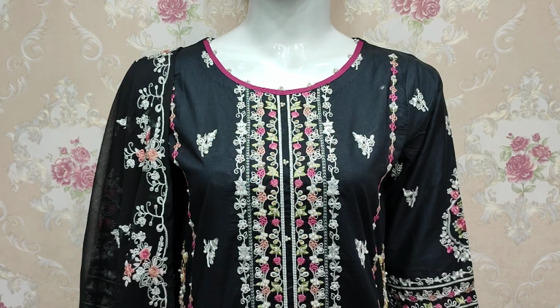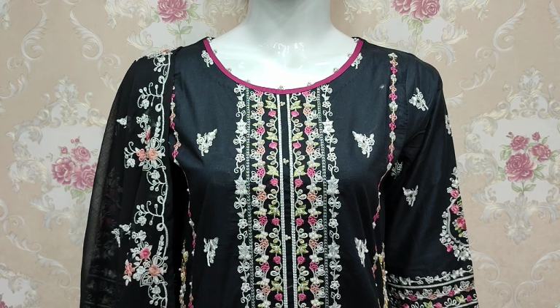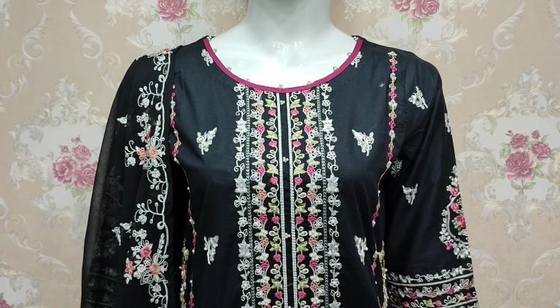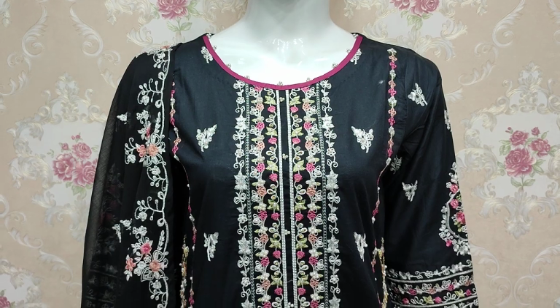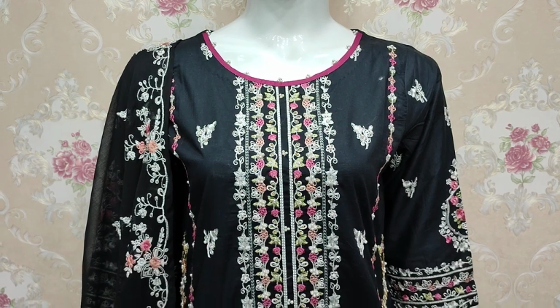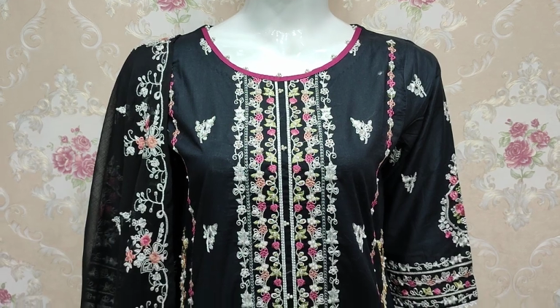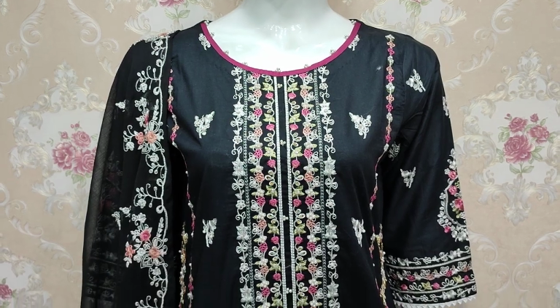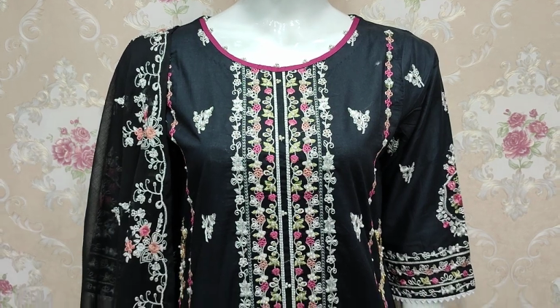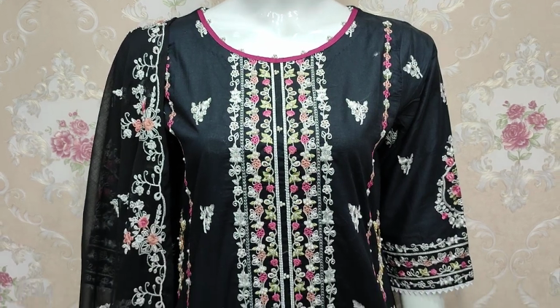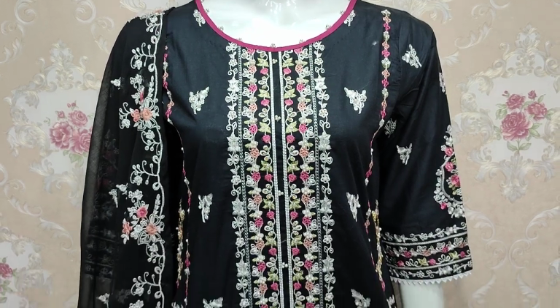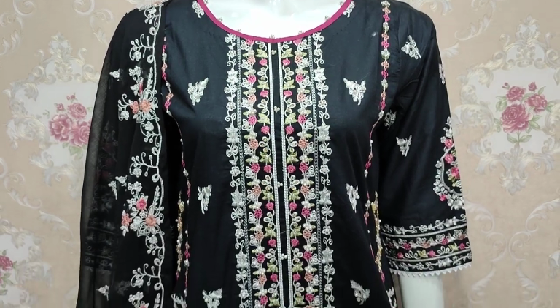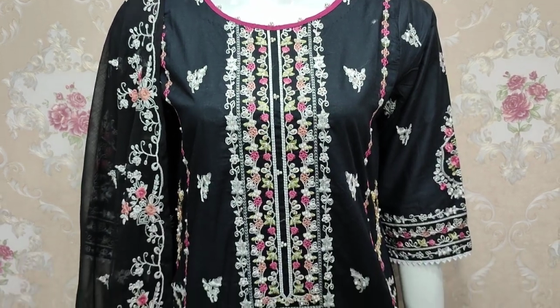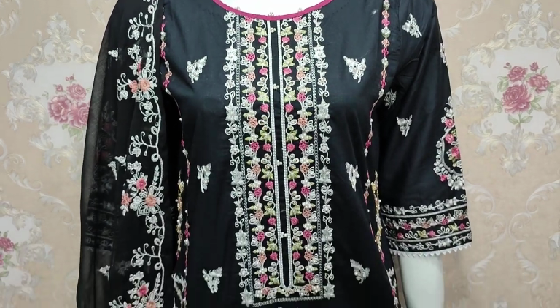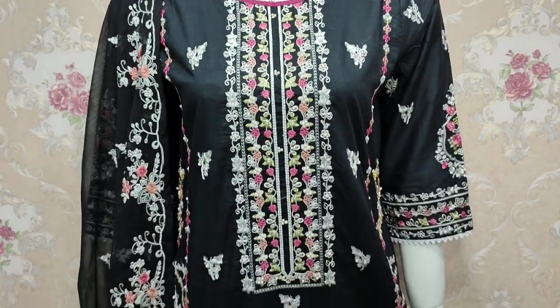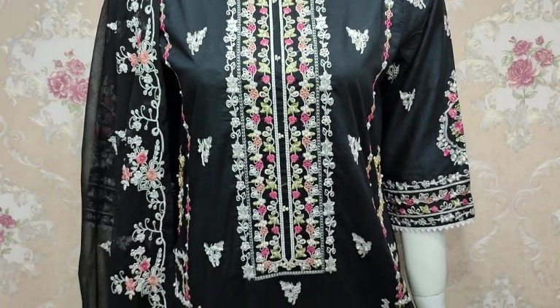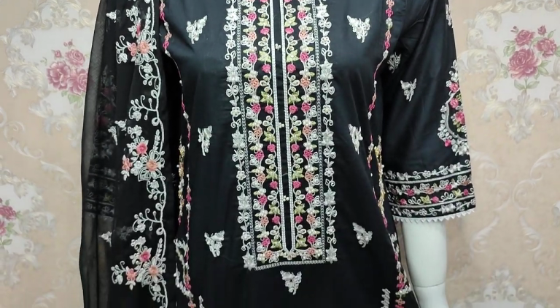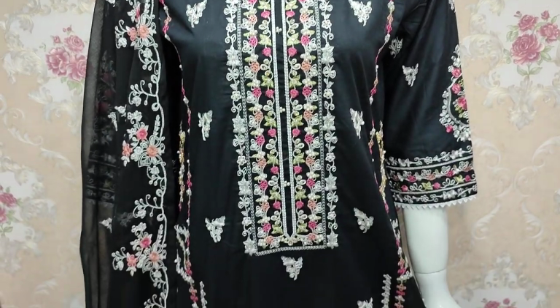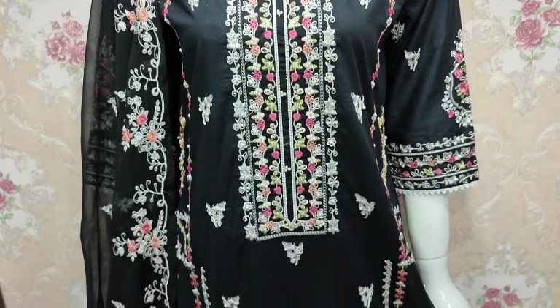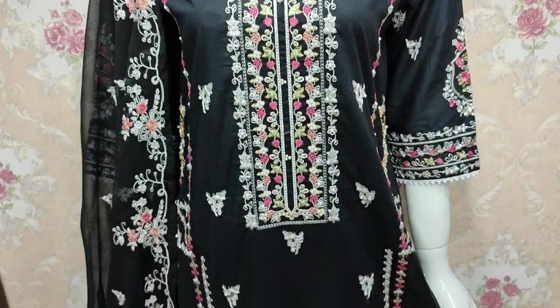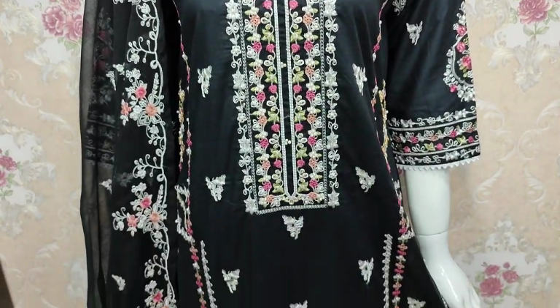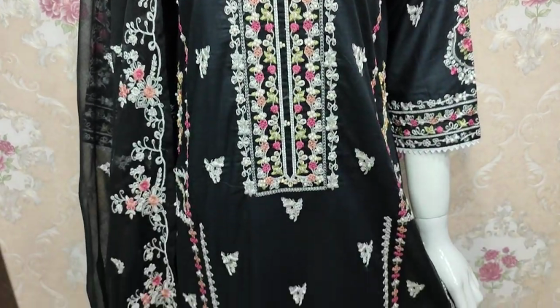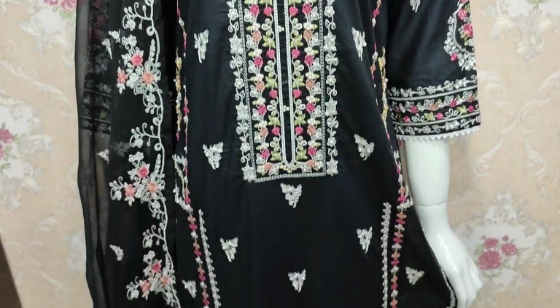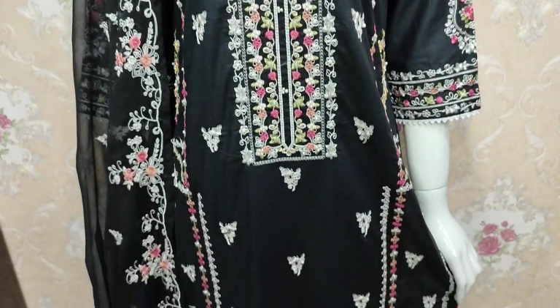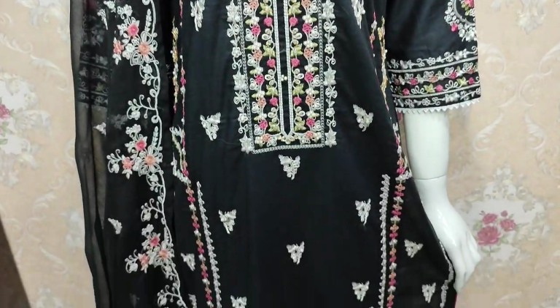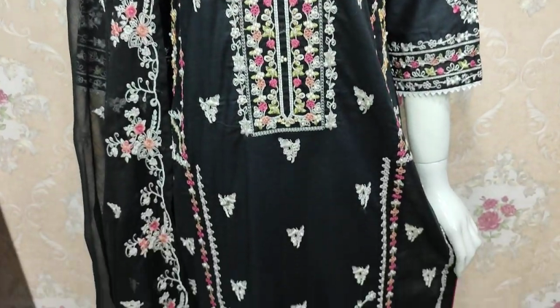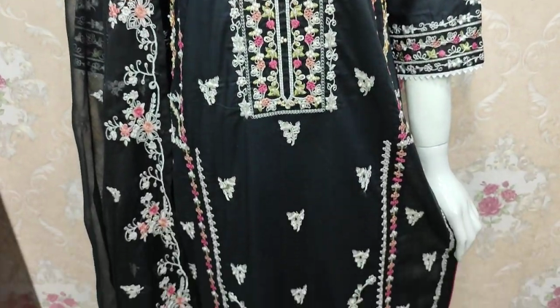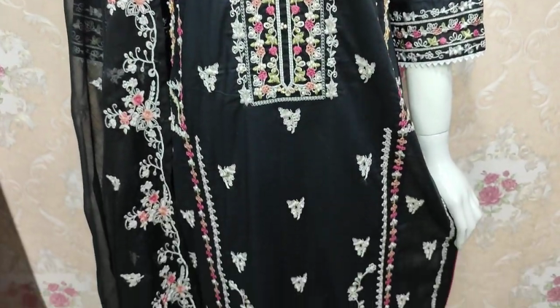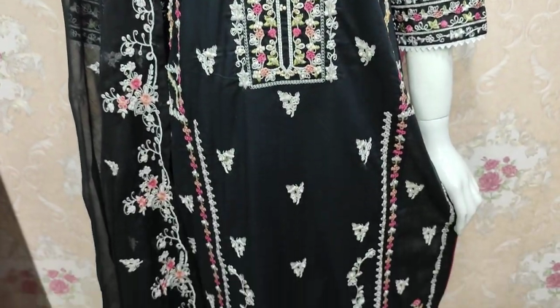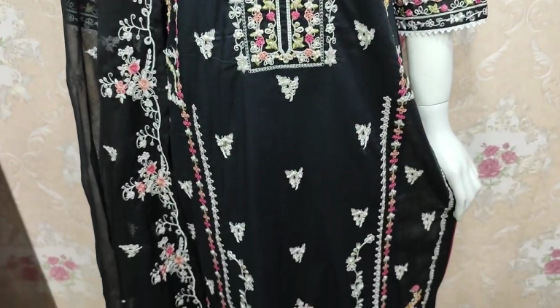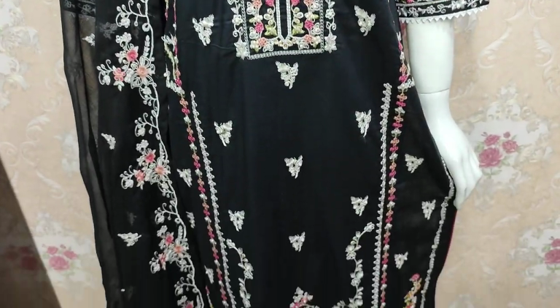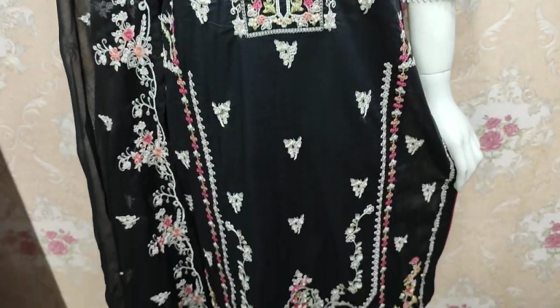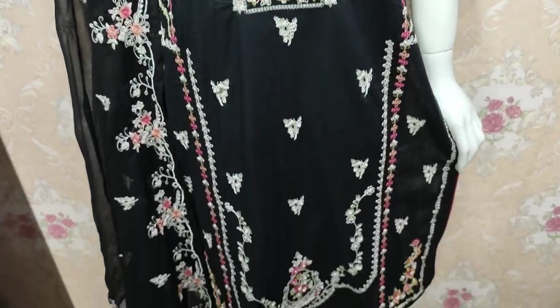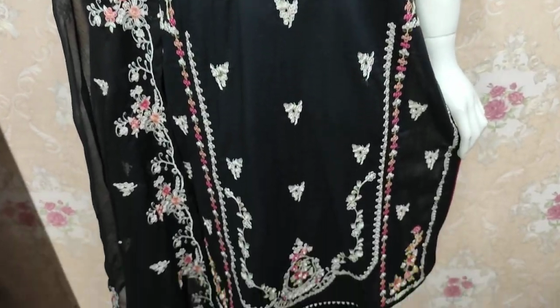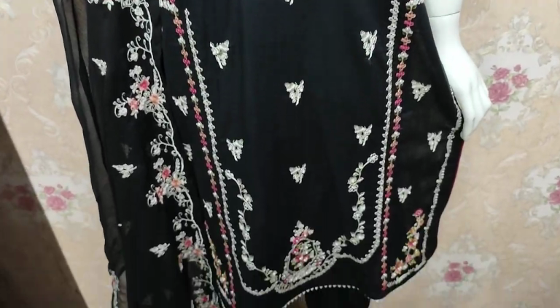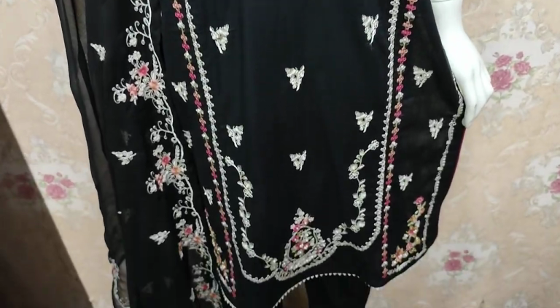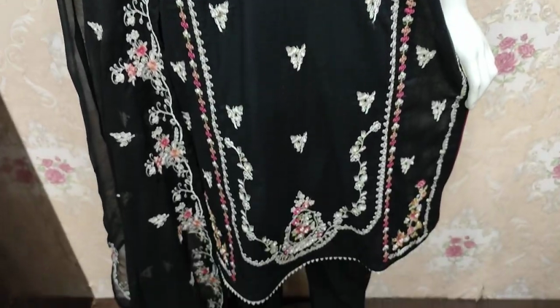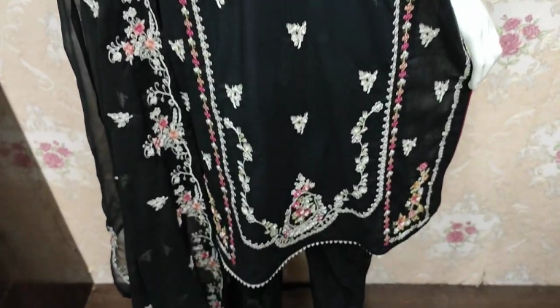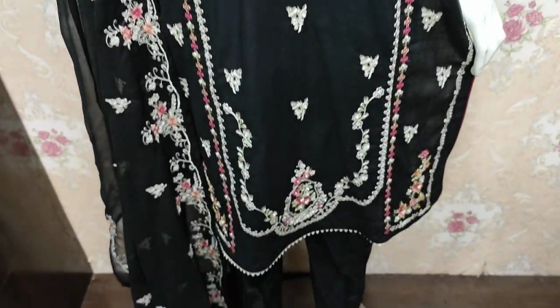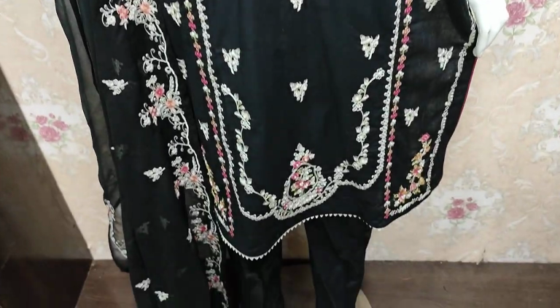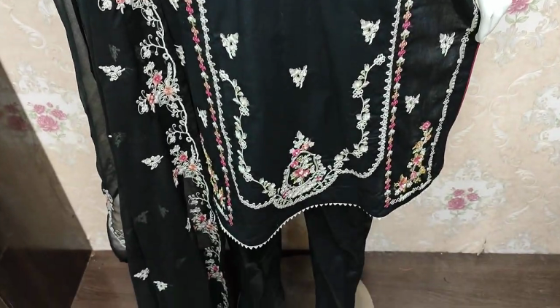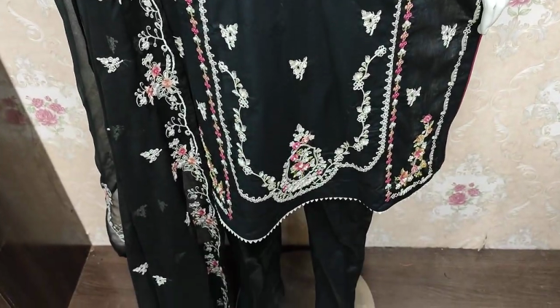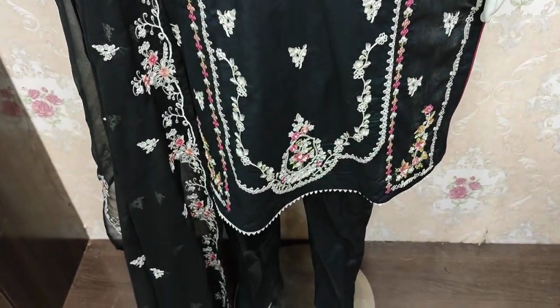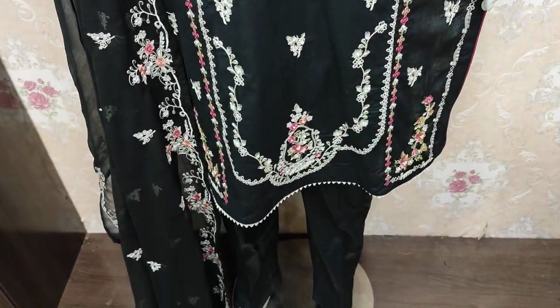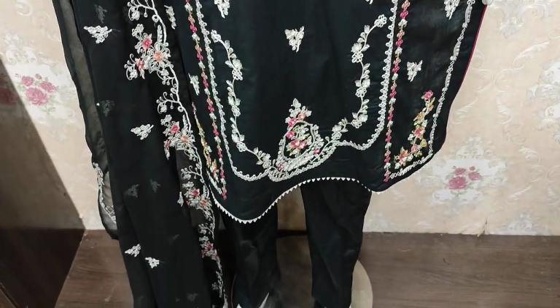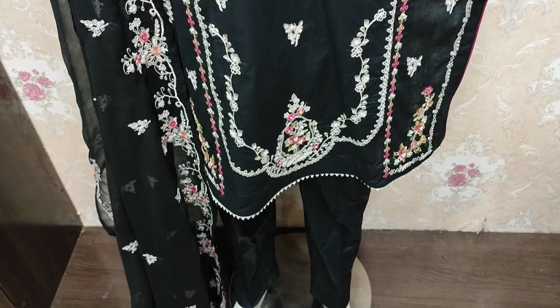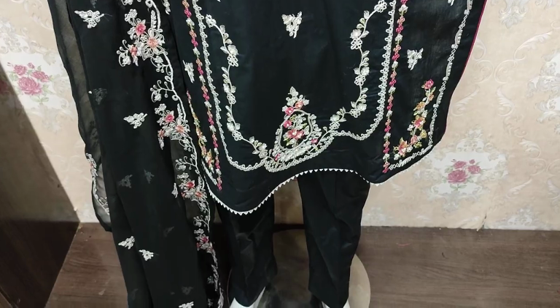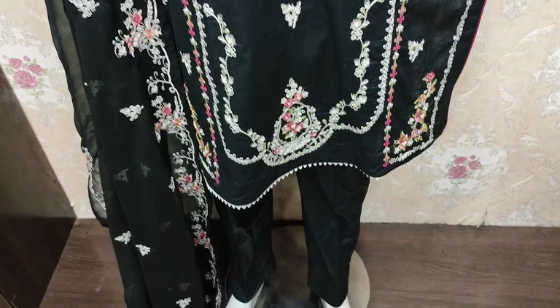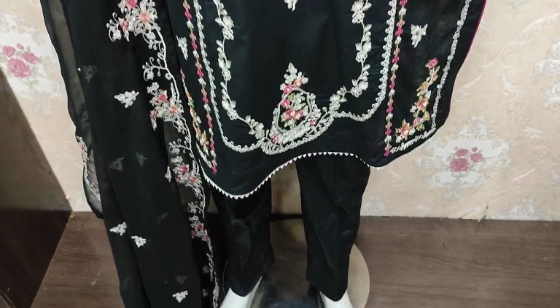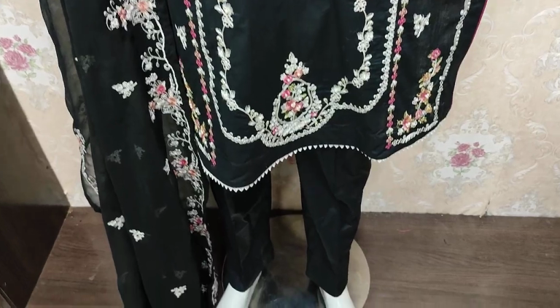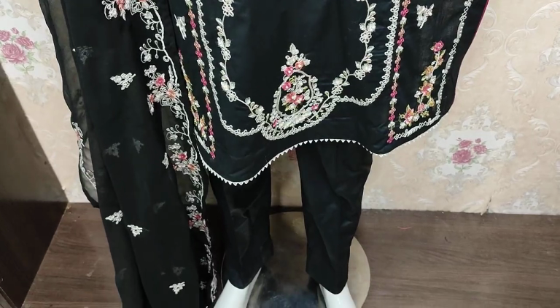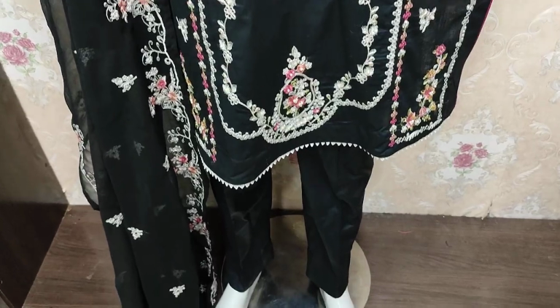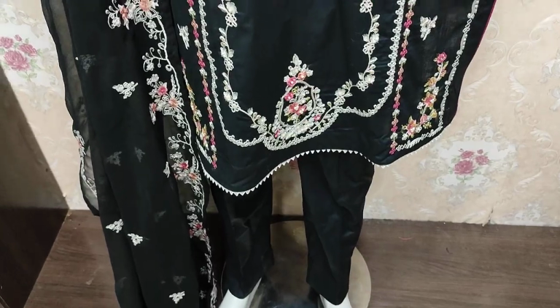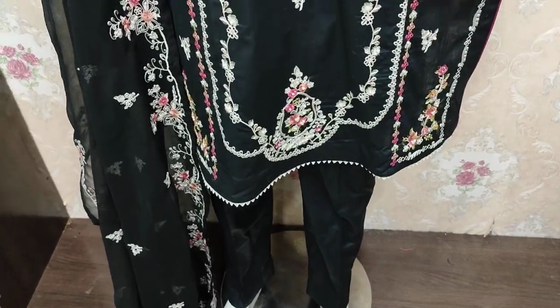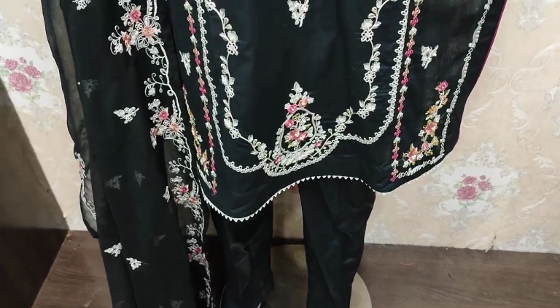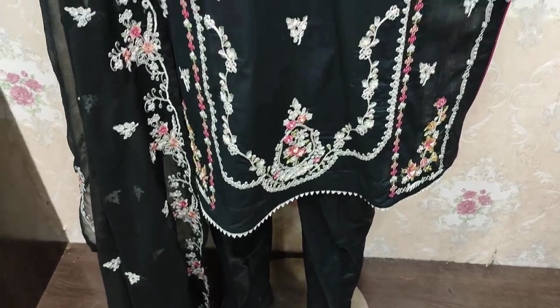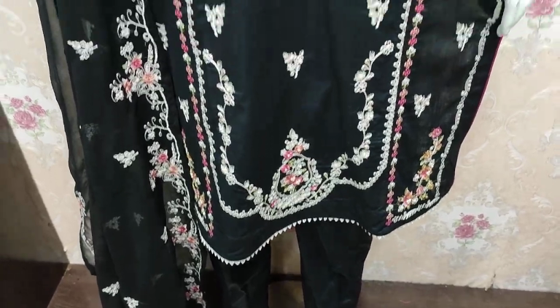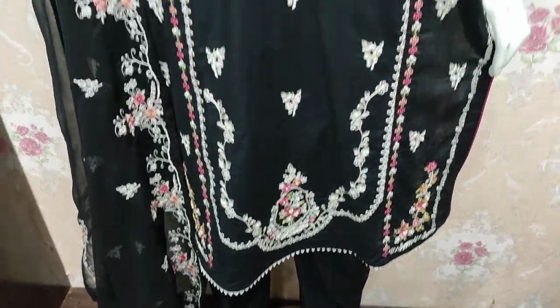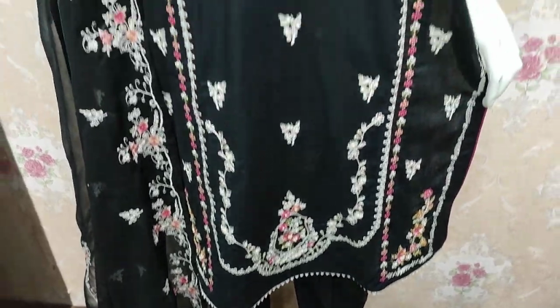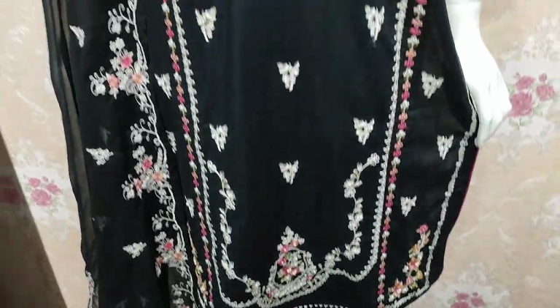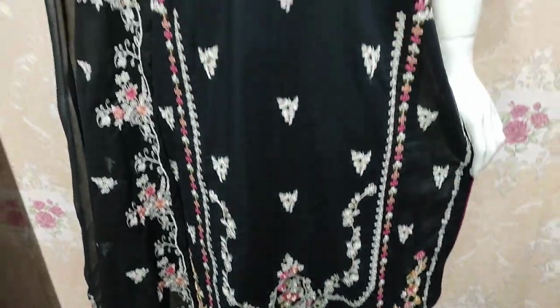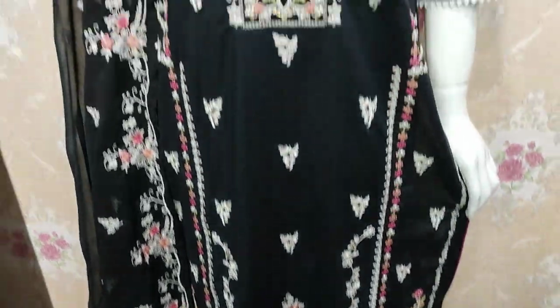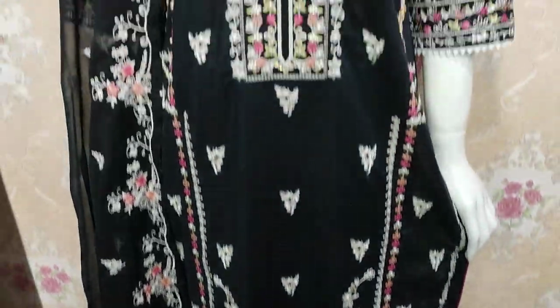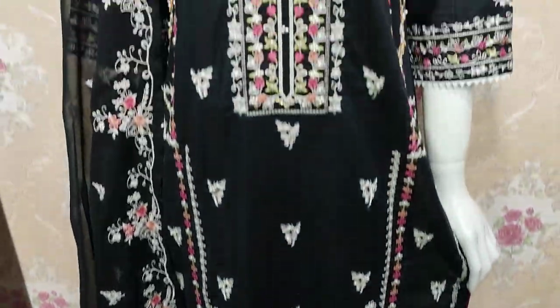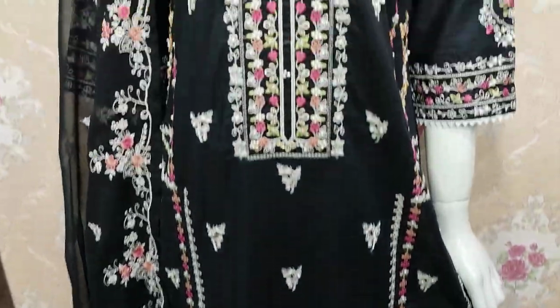Hello everyone, I am Abdul Qadir here in the Shakafat Collection. Here is a new design in Summer Cotton Fabric.